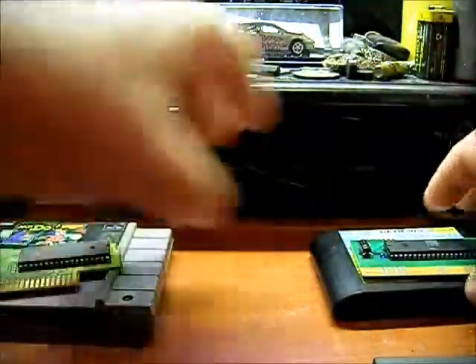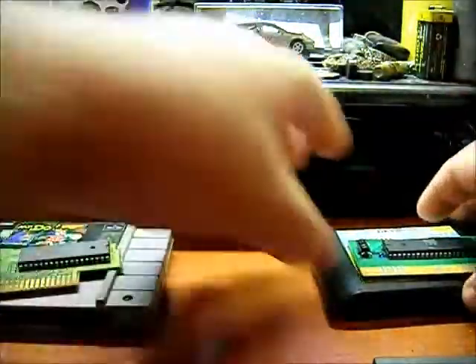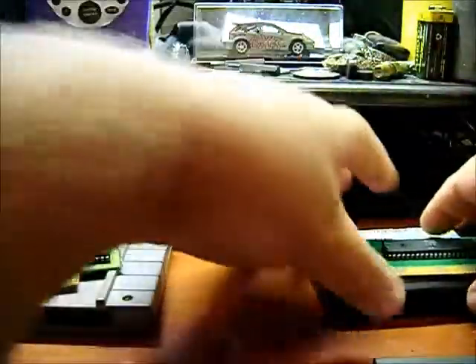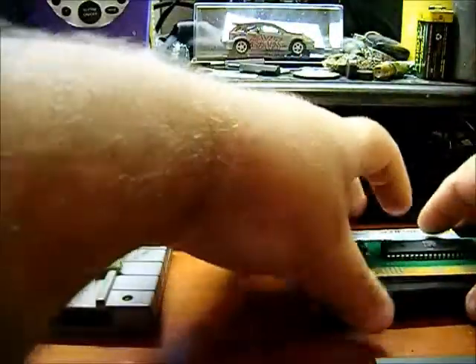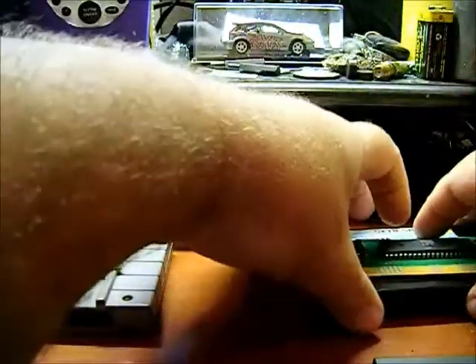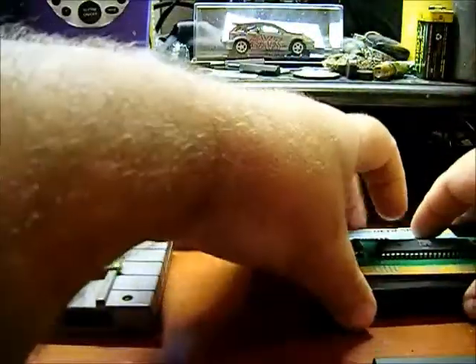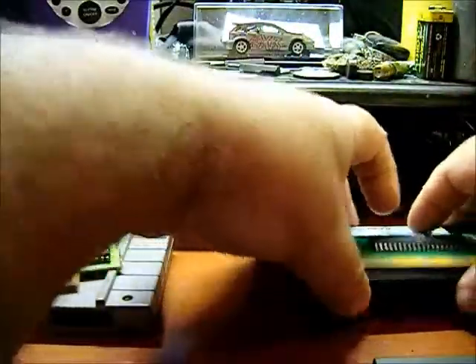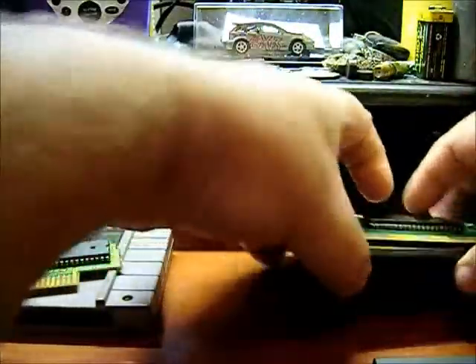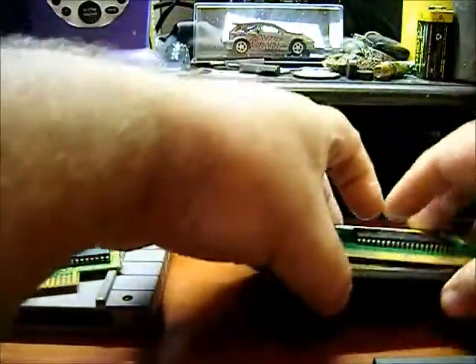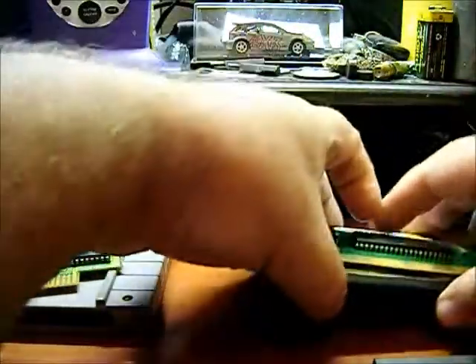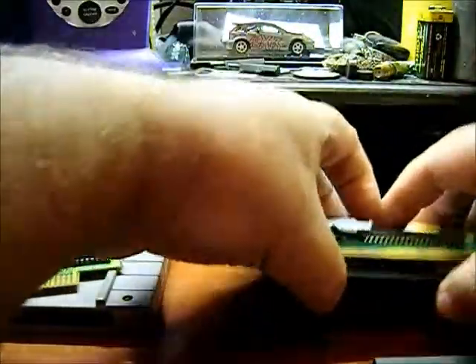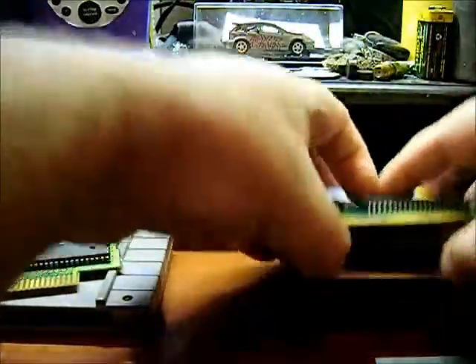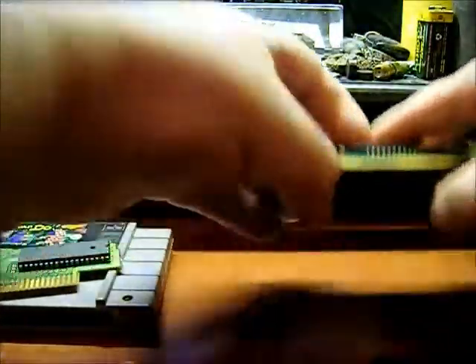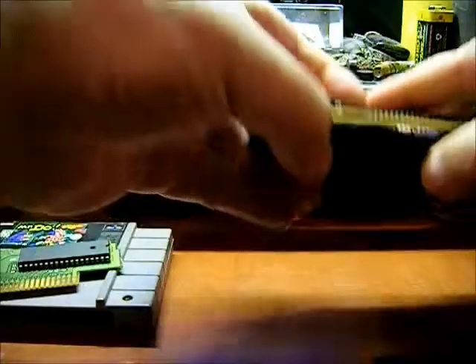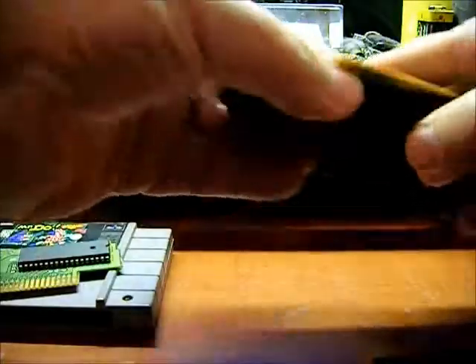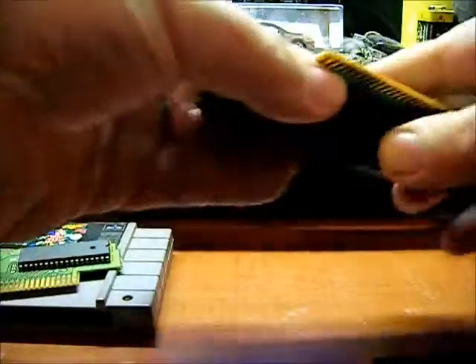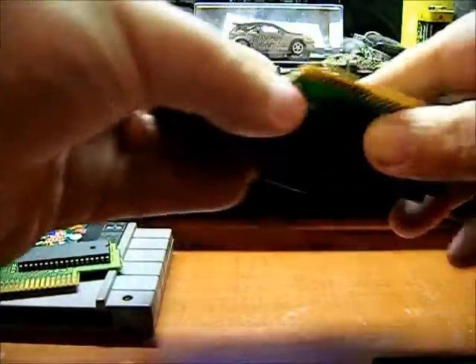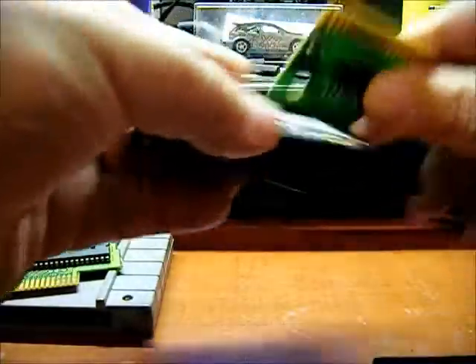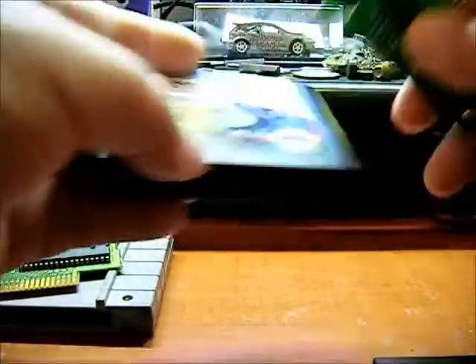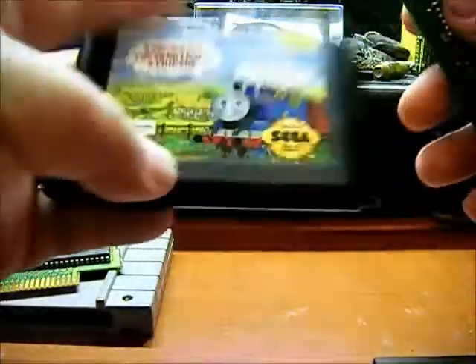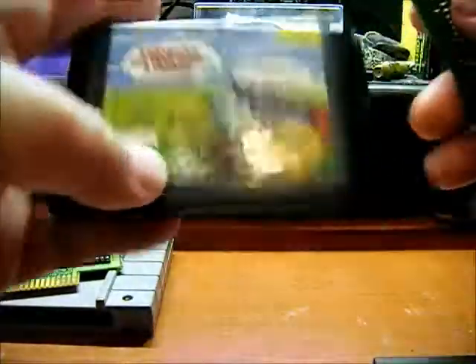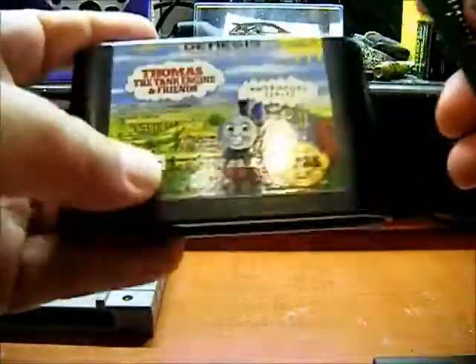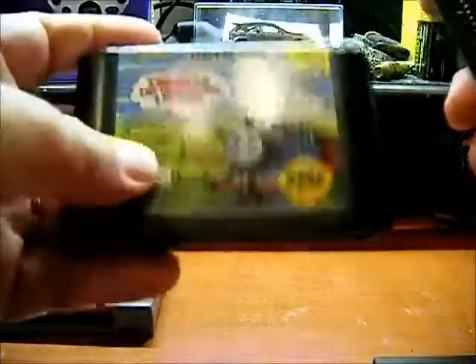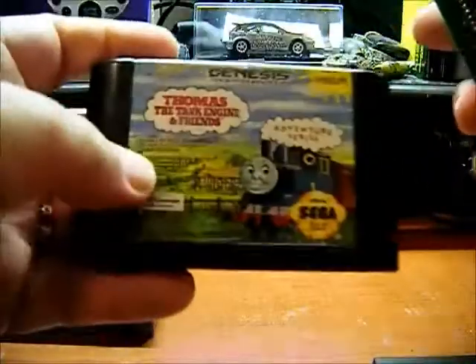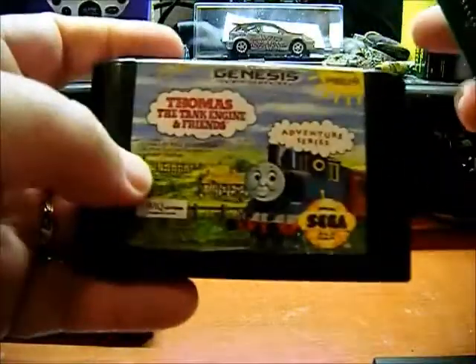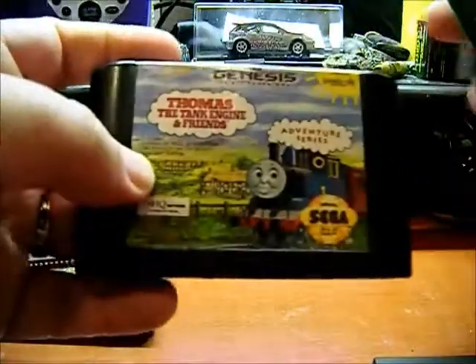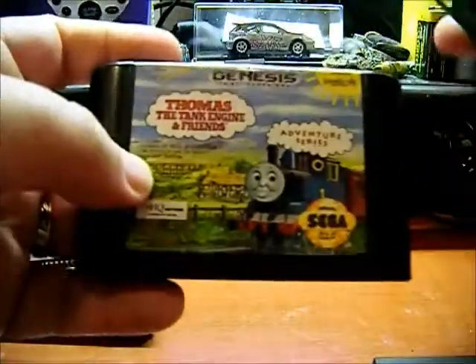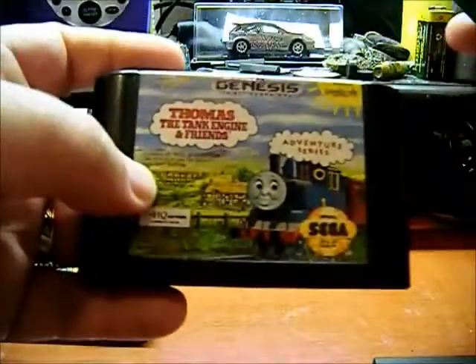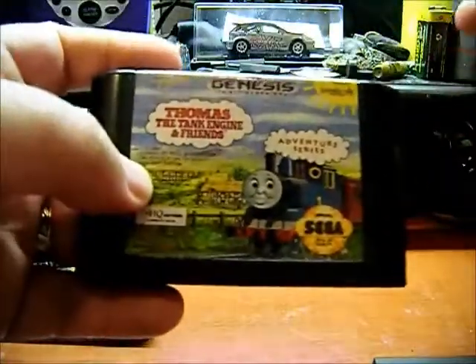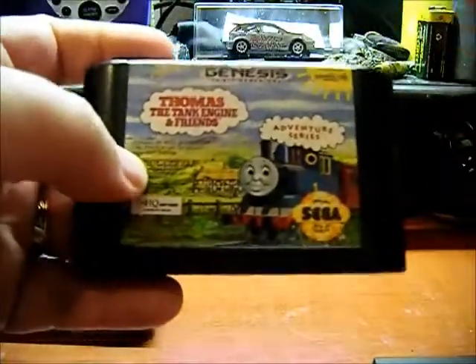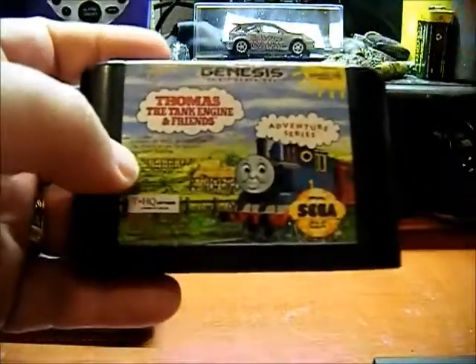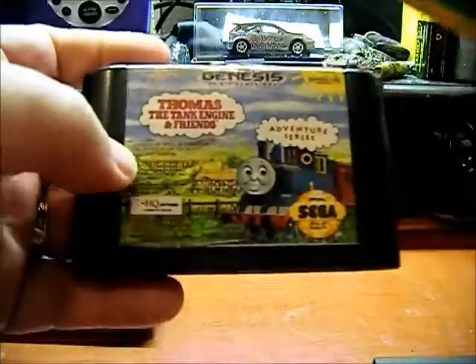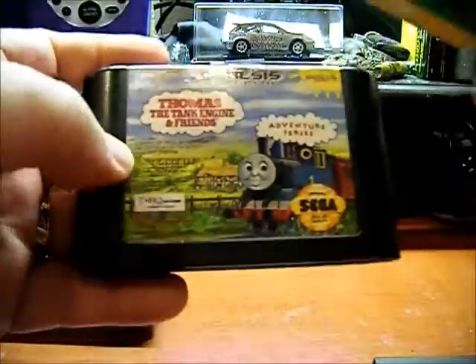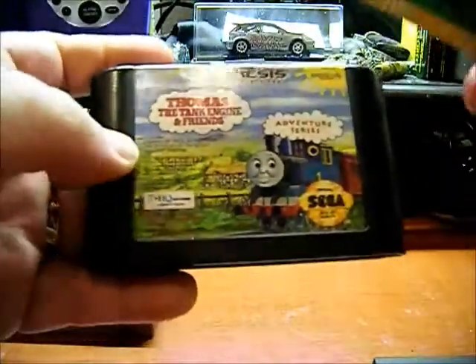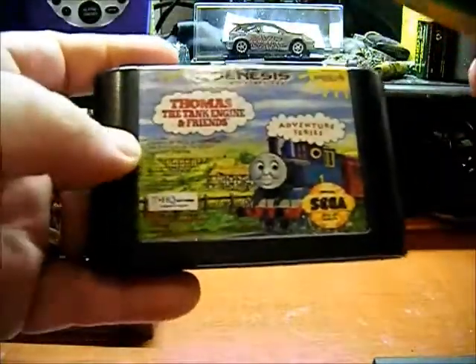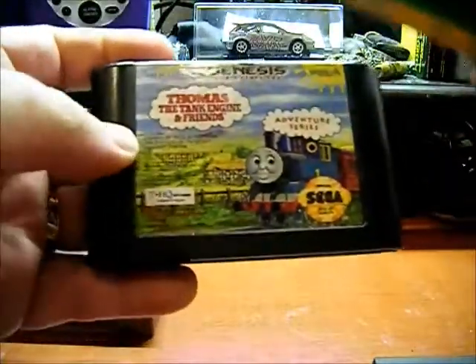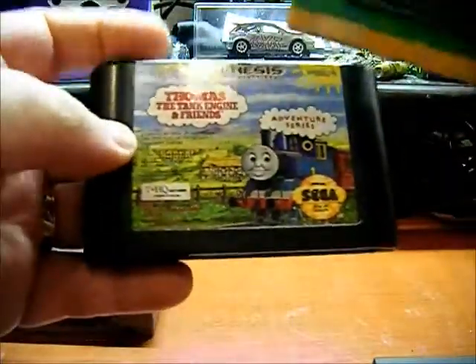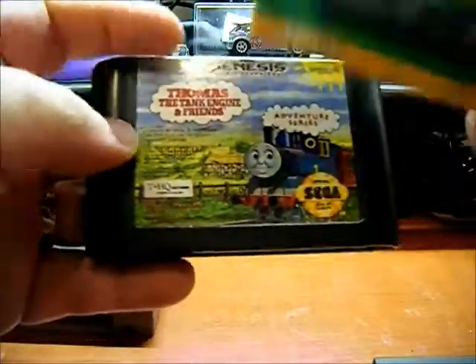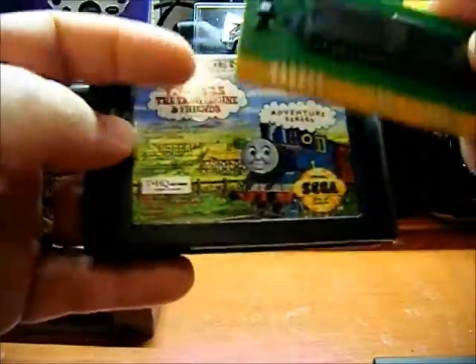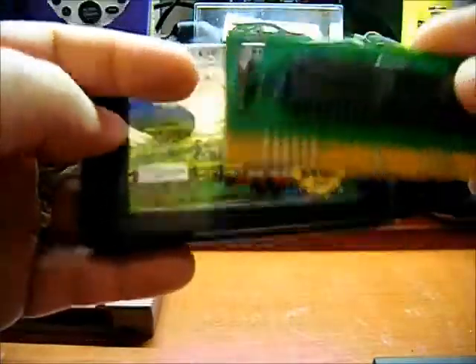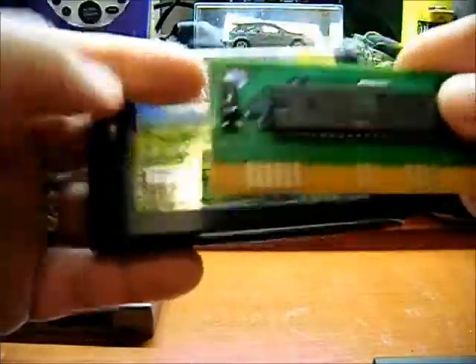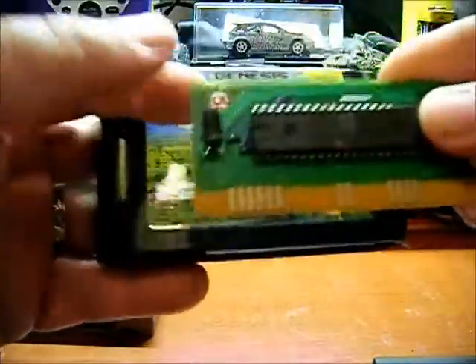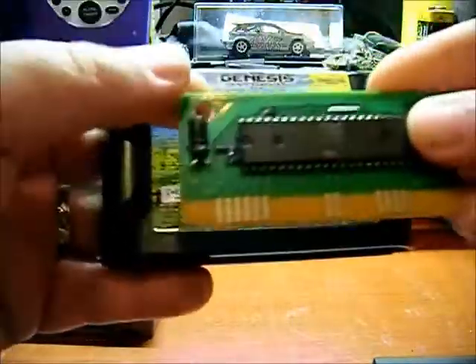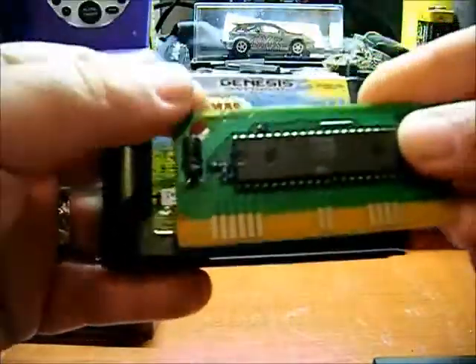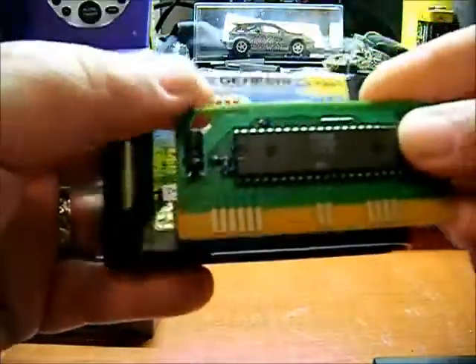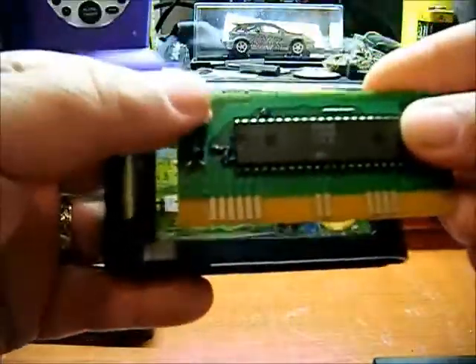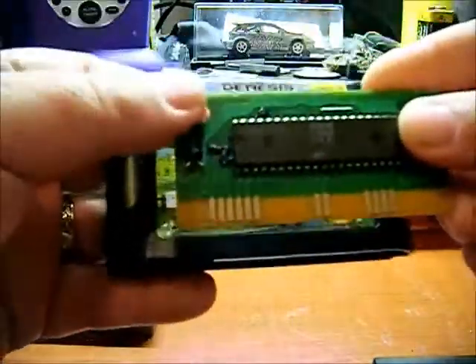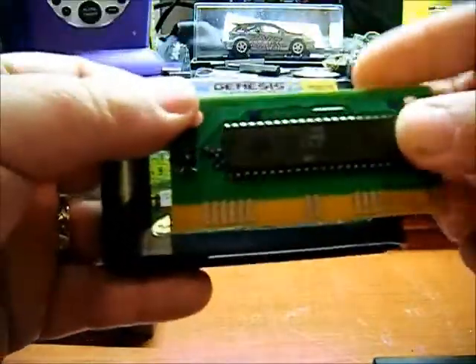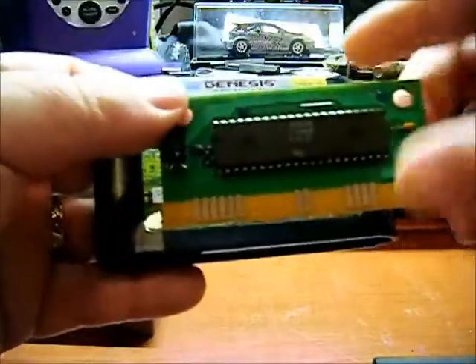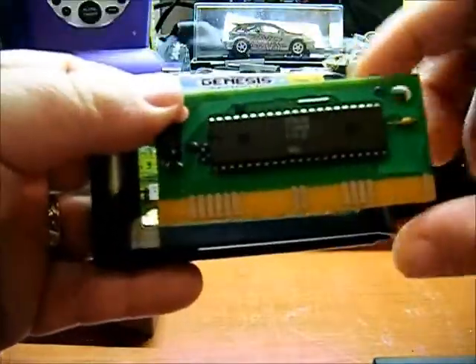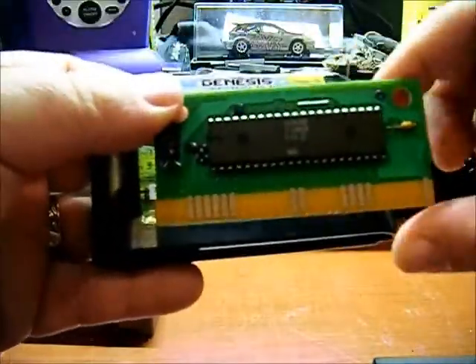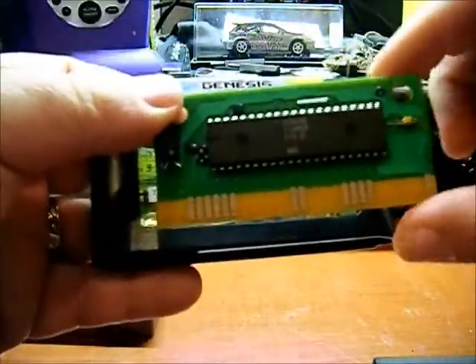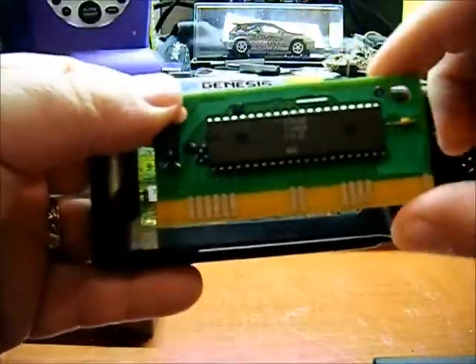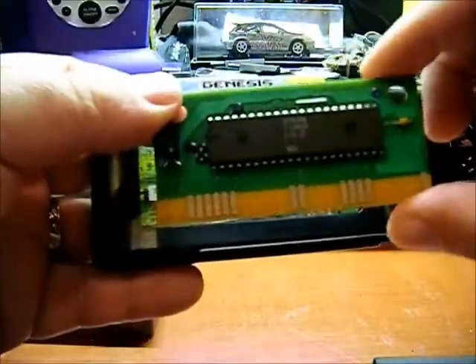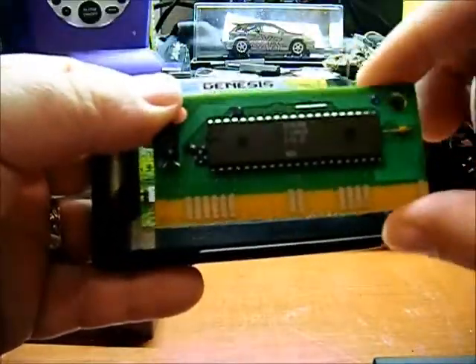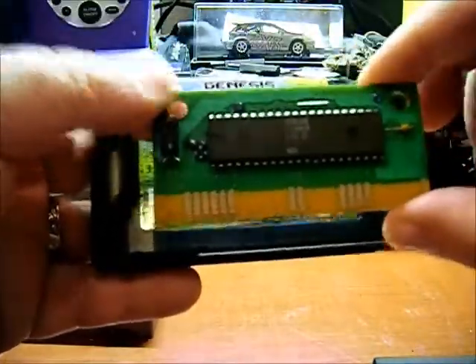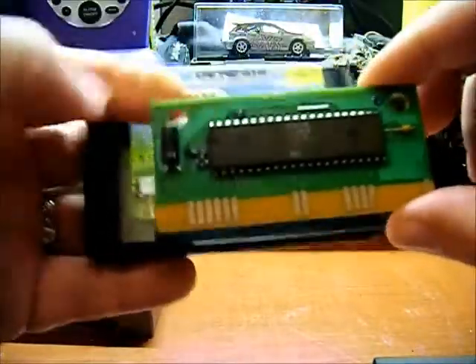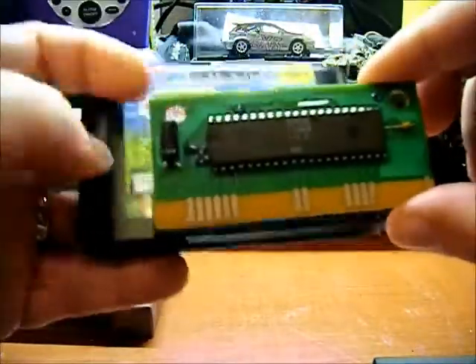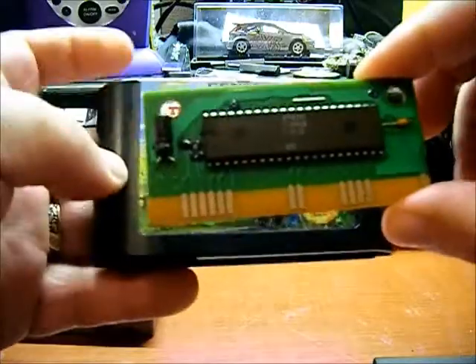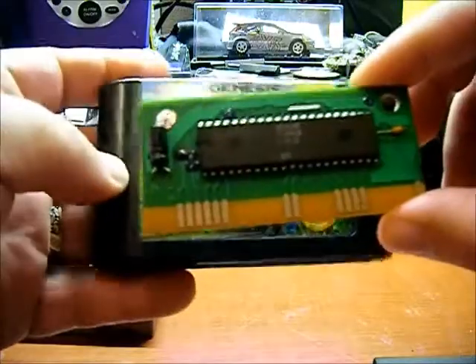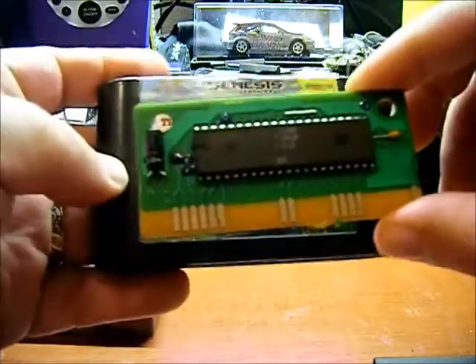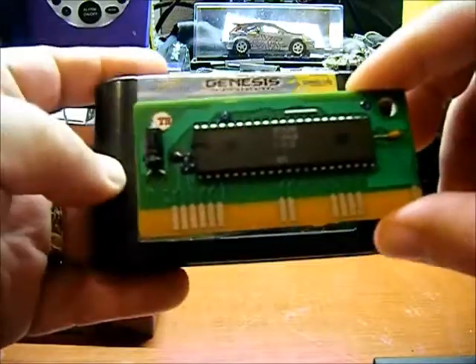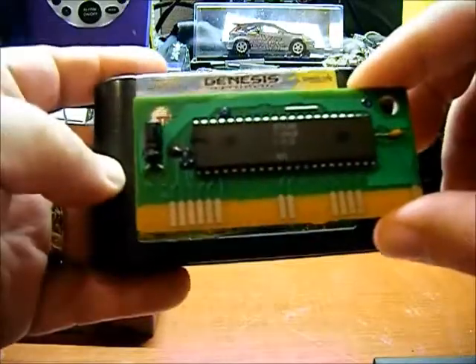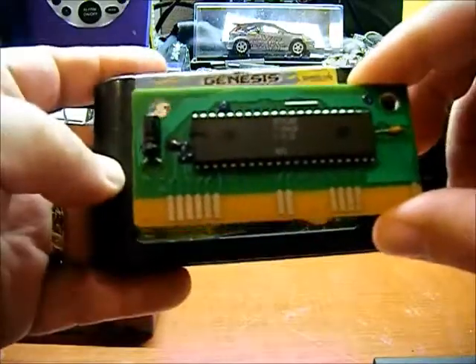Next is a Sega Genesis cartridge. Here's what the circuit board looks like inside of one of those.